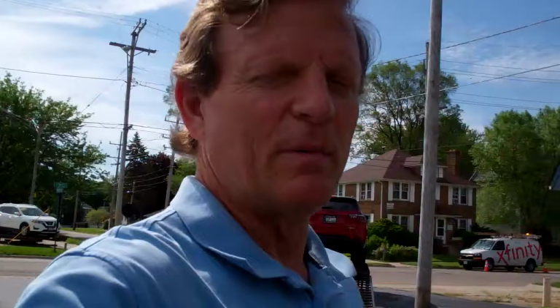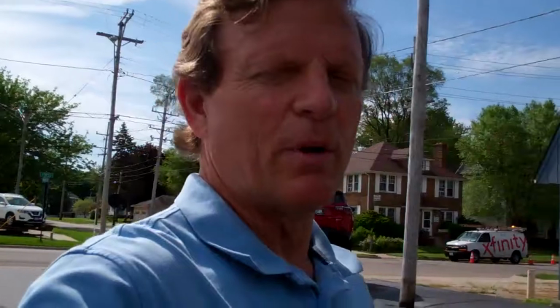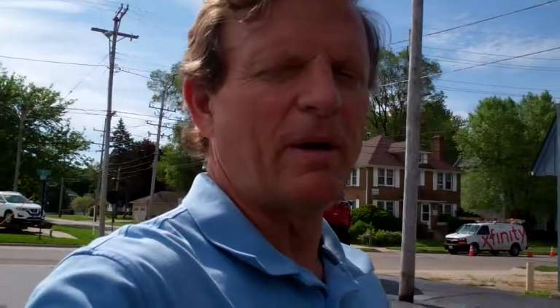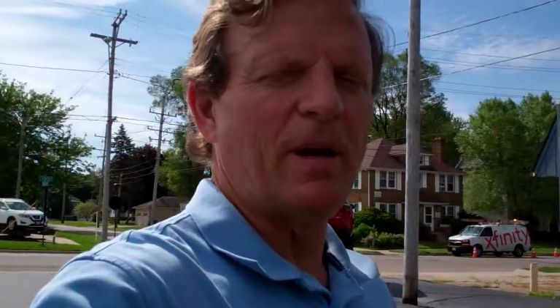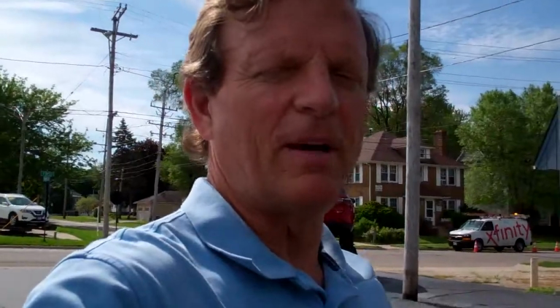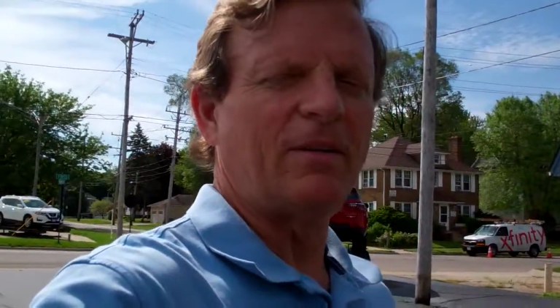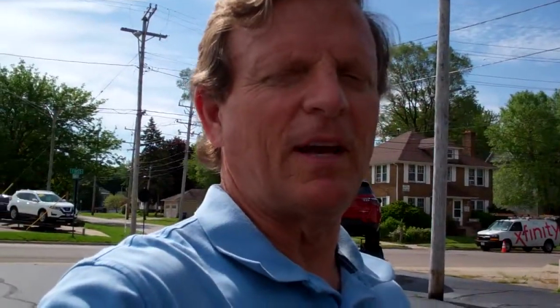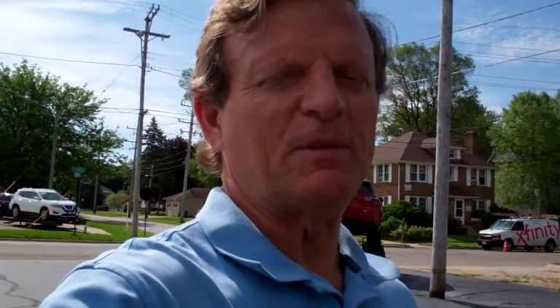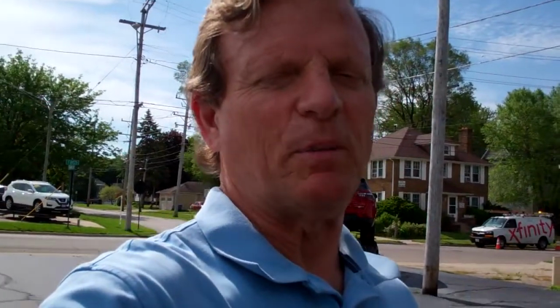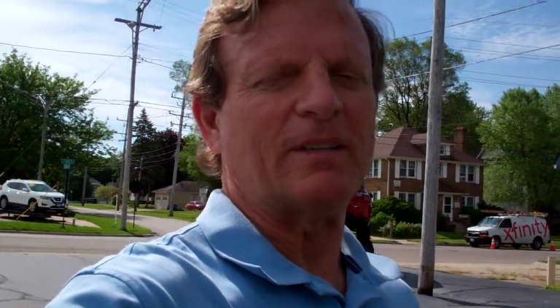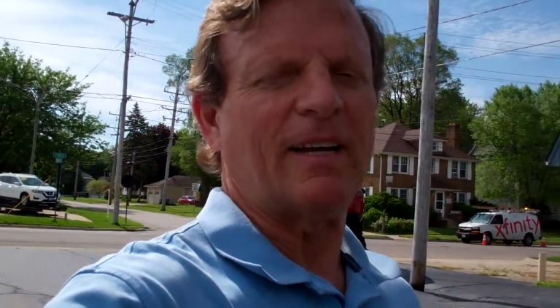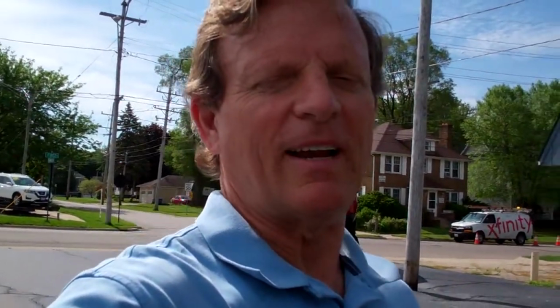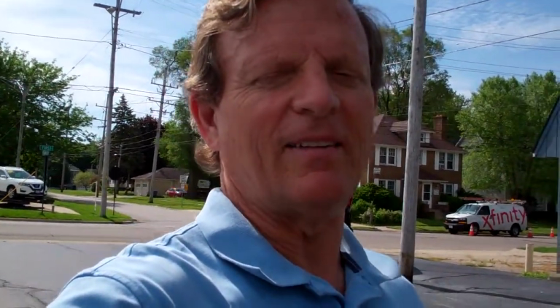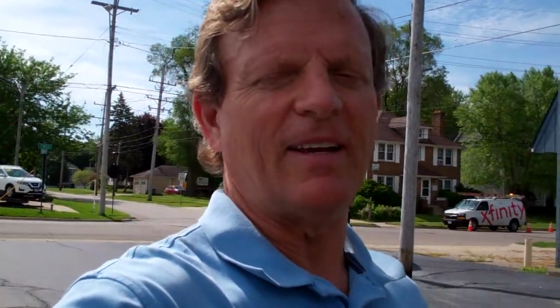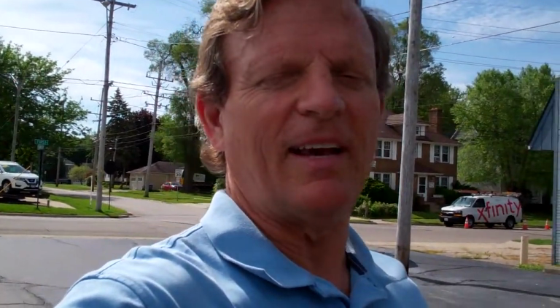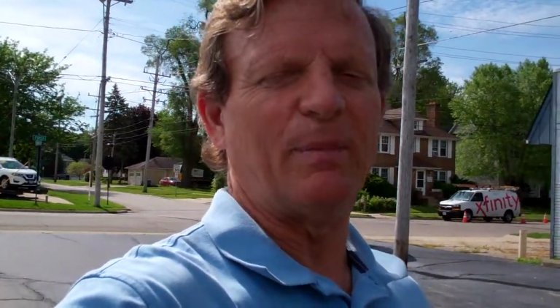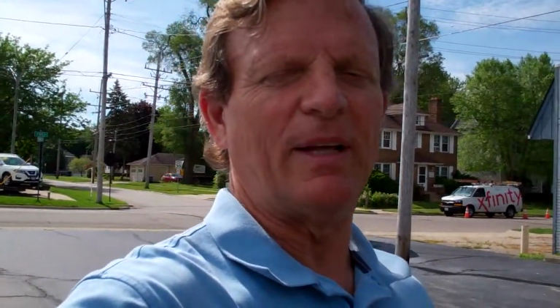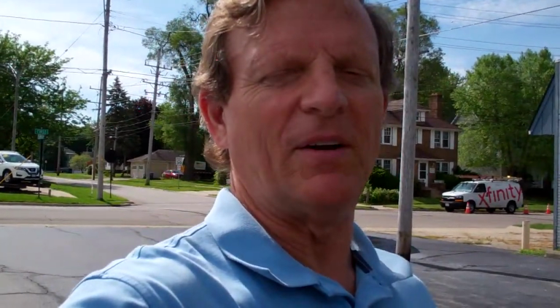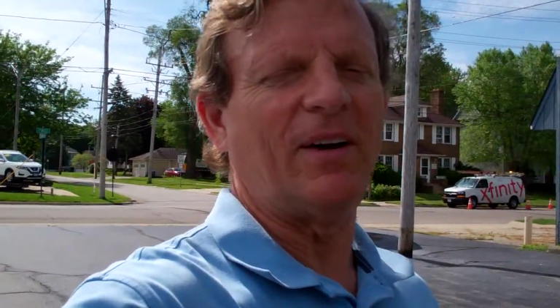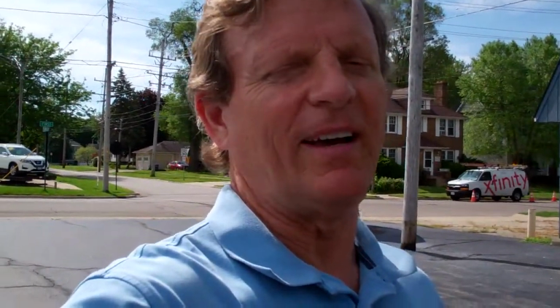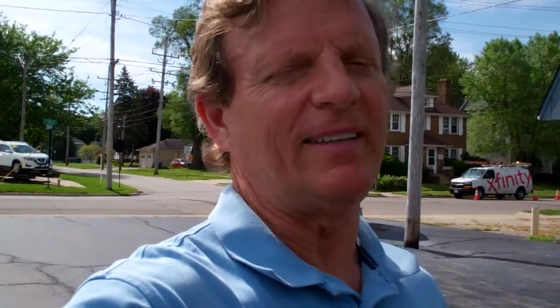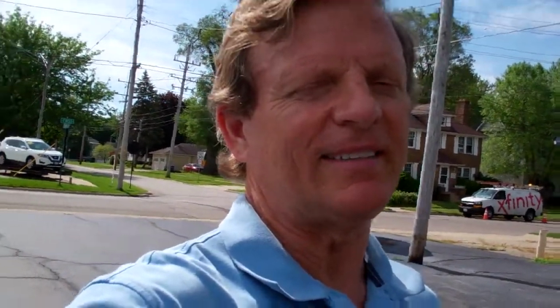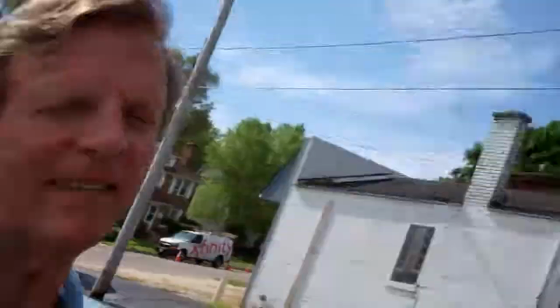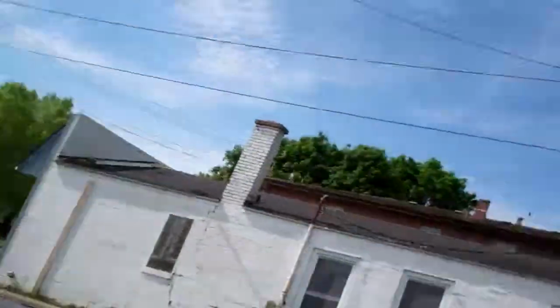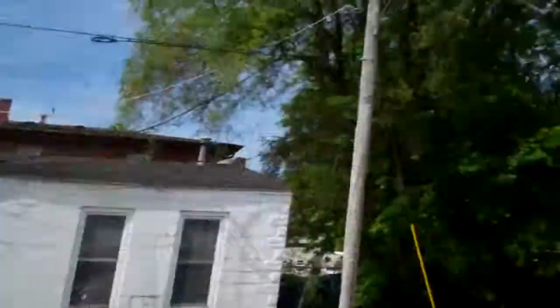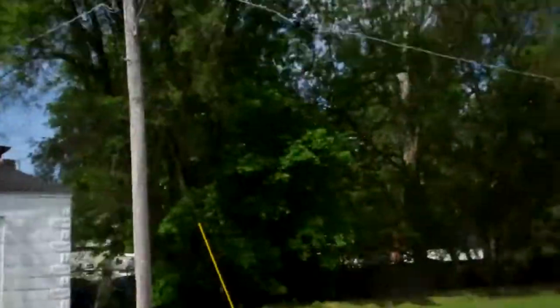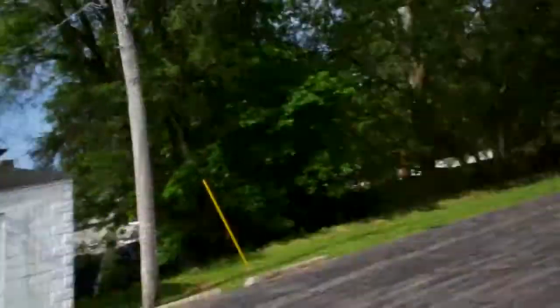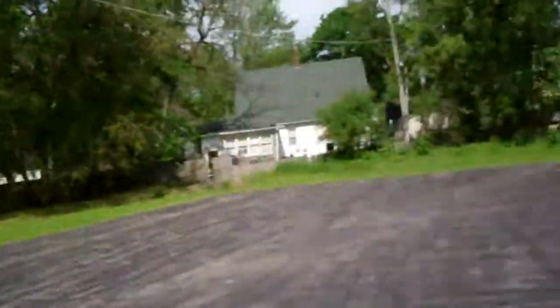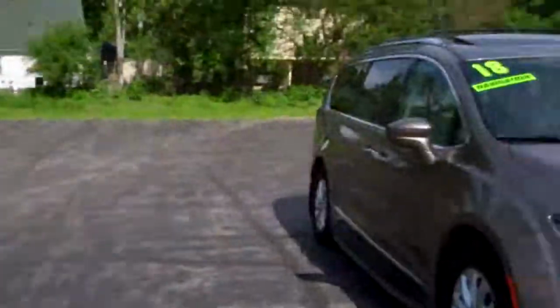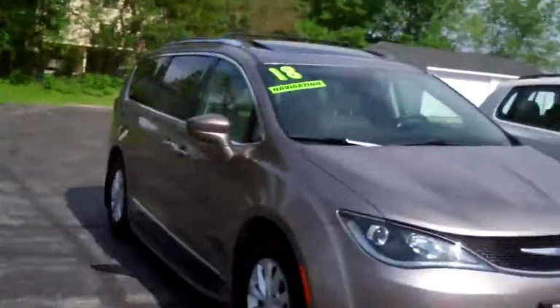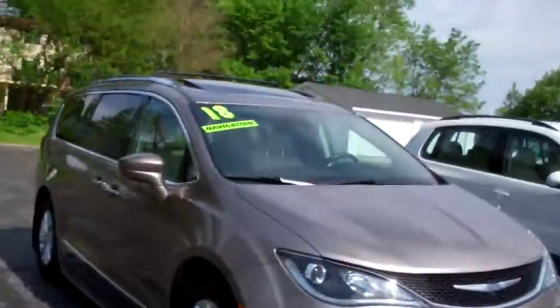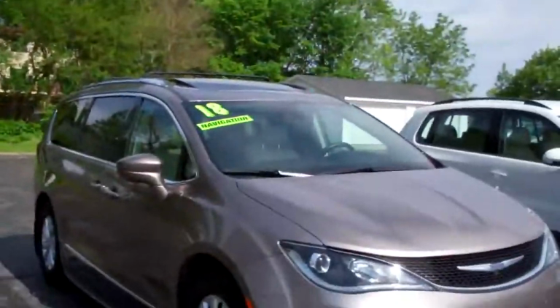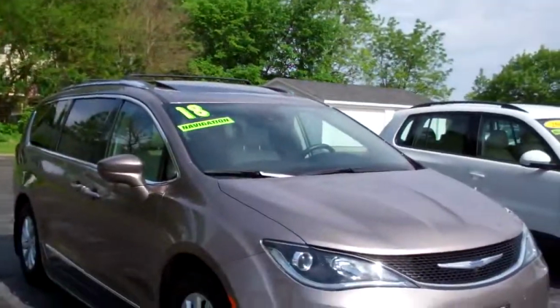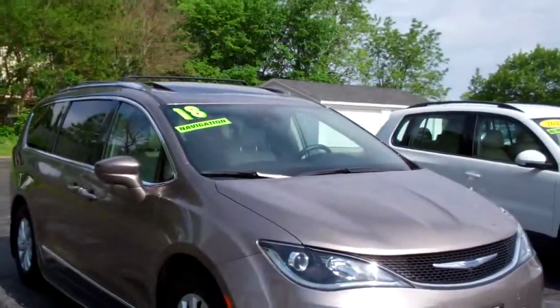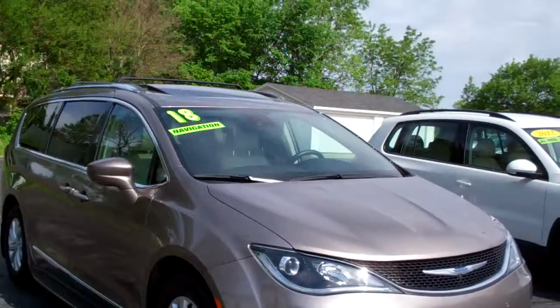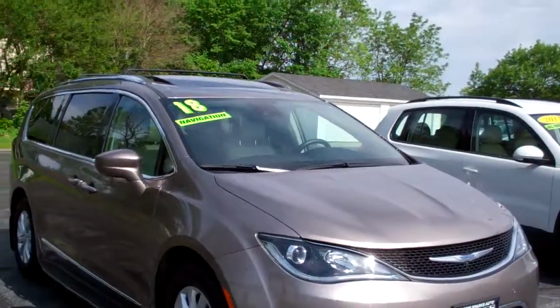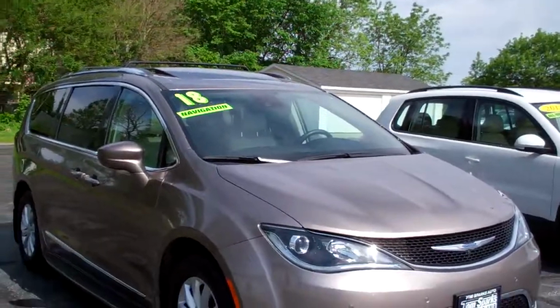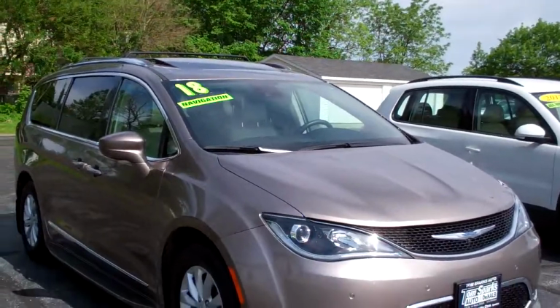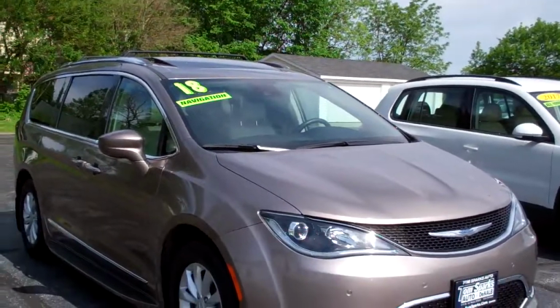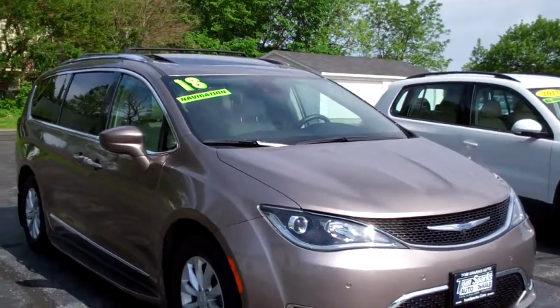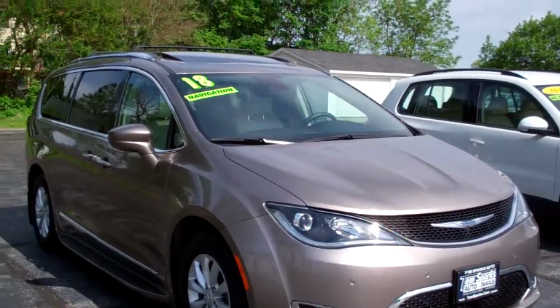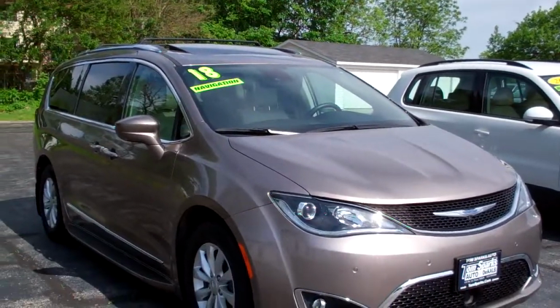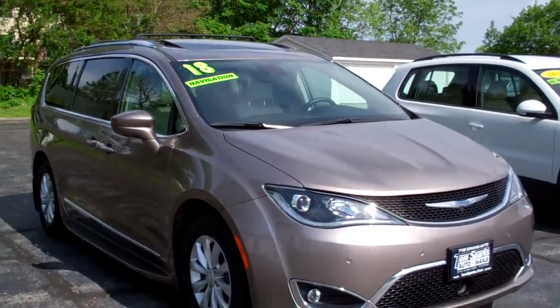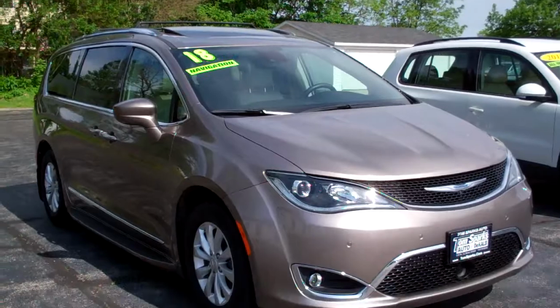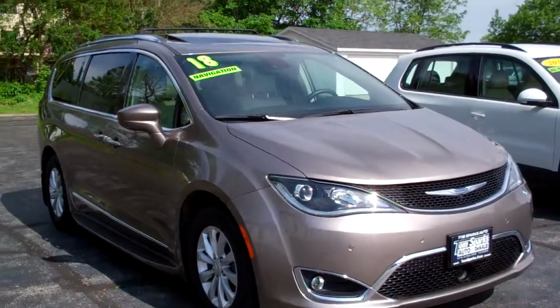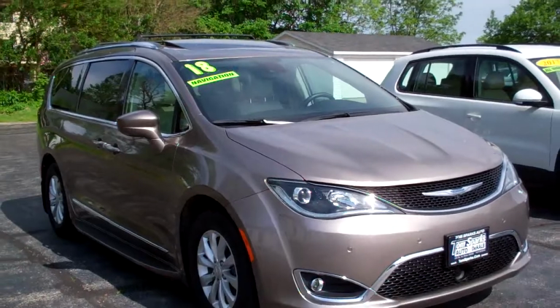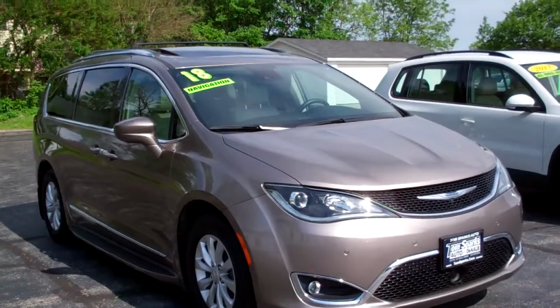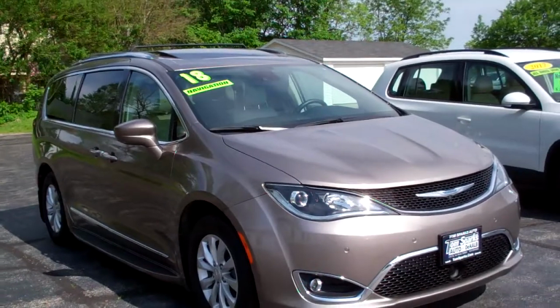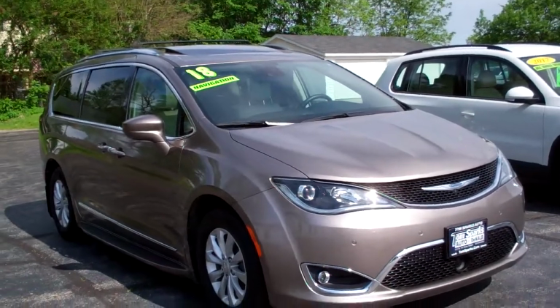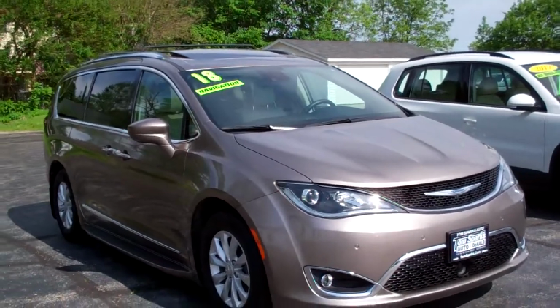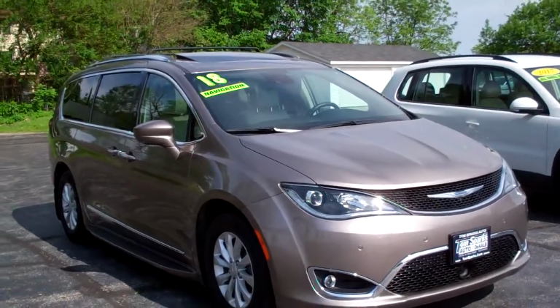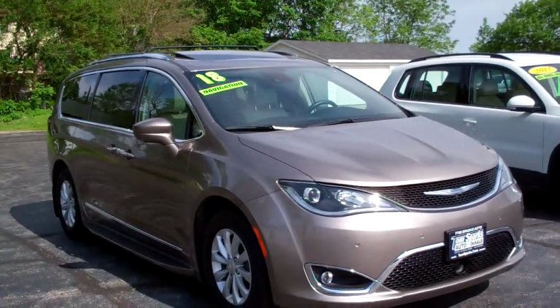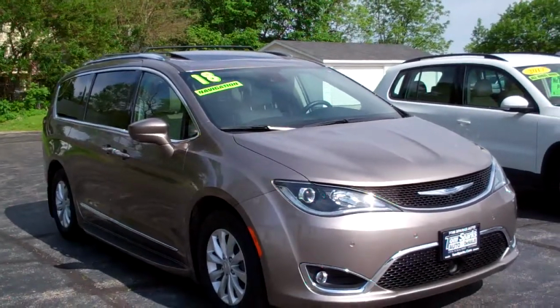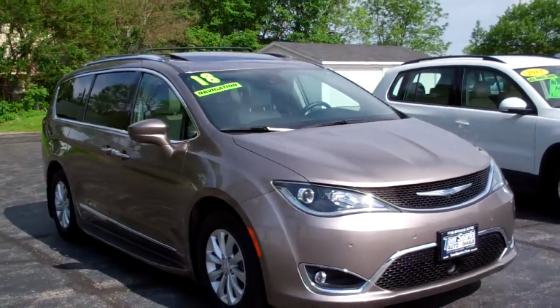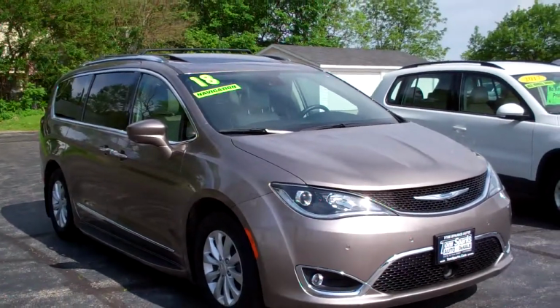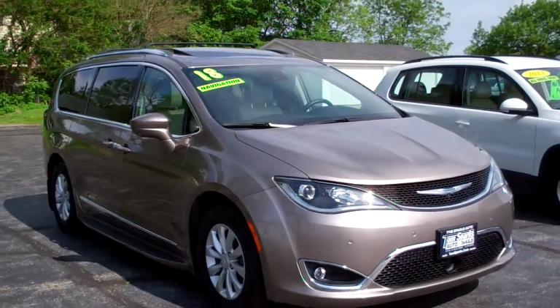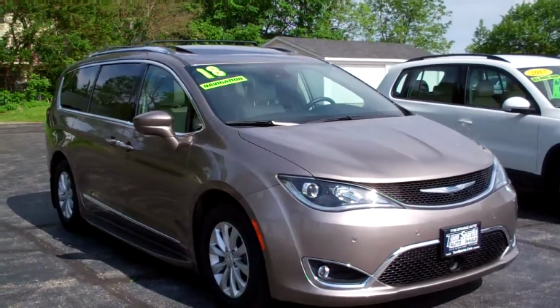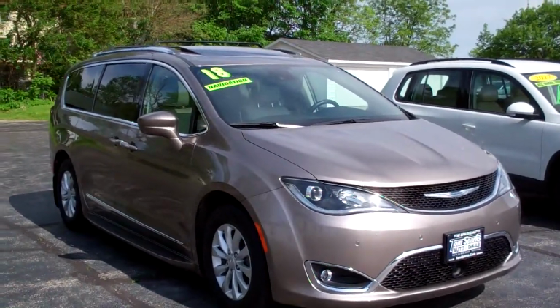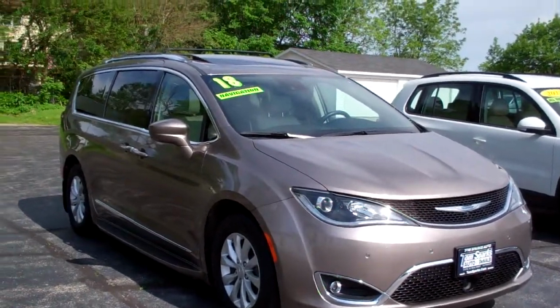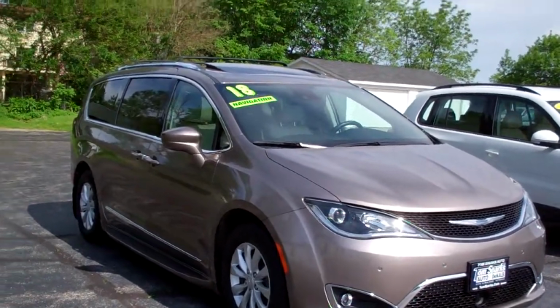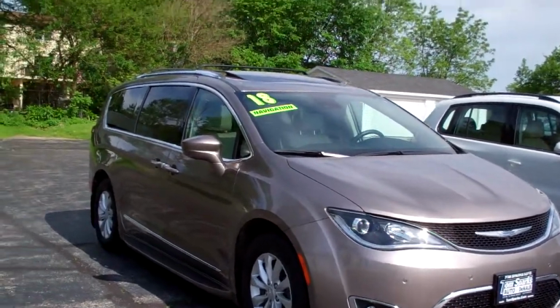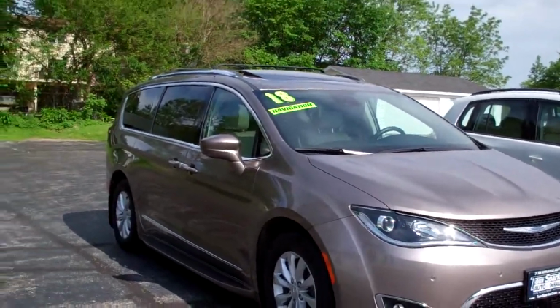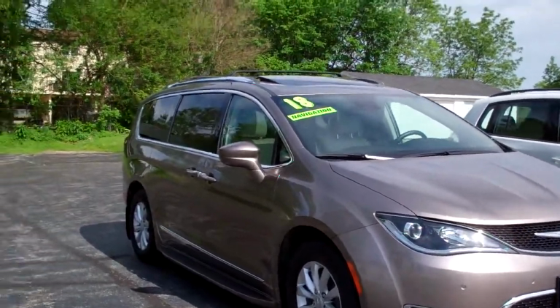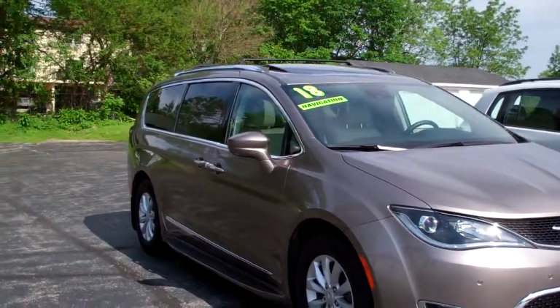Brad Mayo, Tom Sparks Auto, DeKalb, Illinois. Hey, check this out. 2018 Chrysler Pacifica. Nice vehicle, huh?